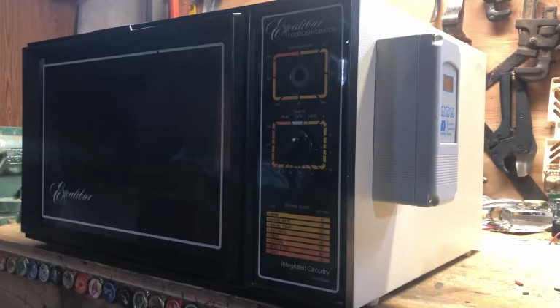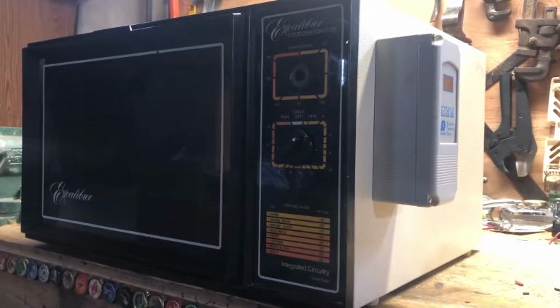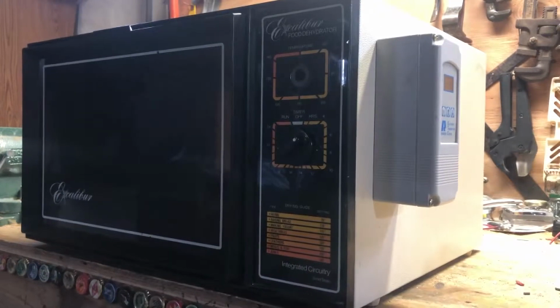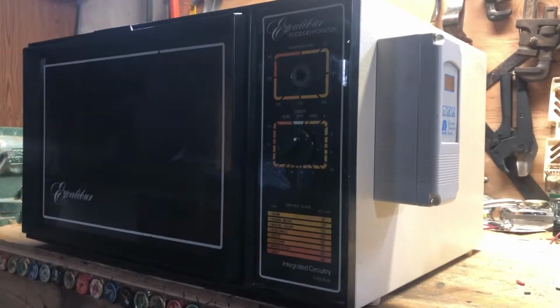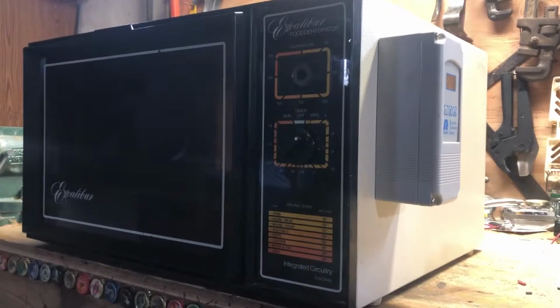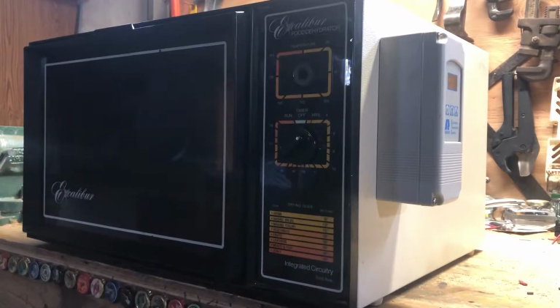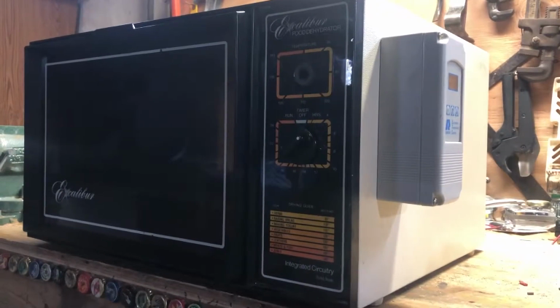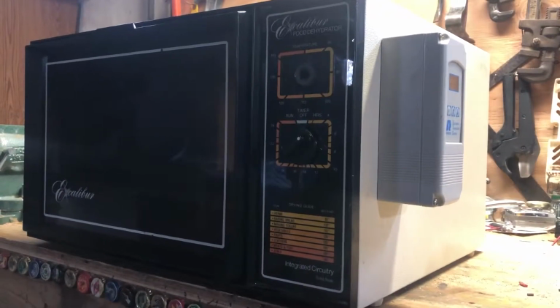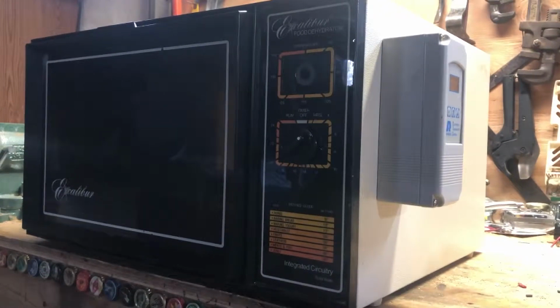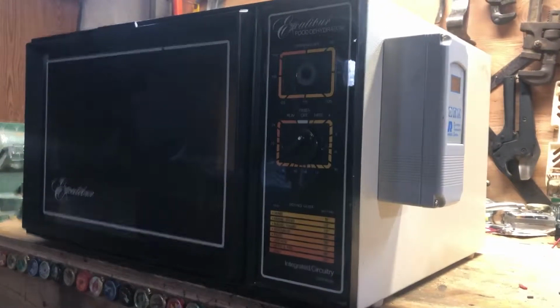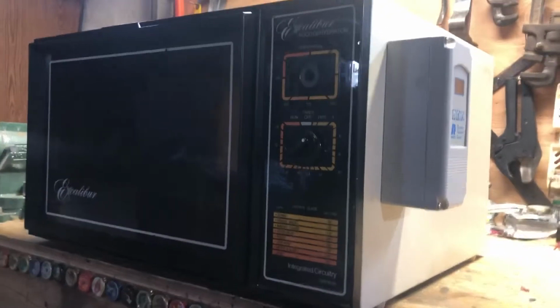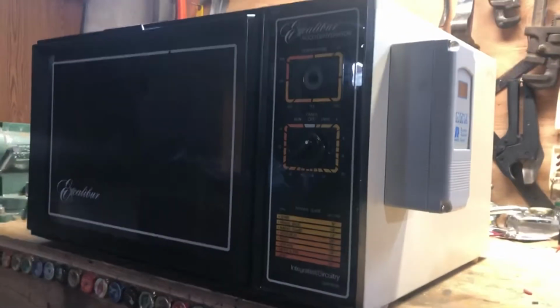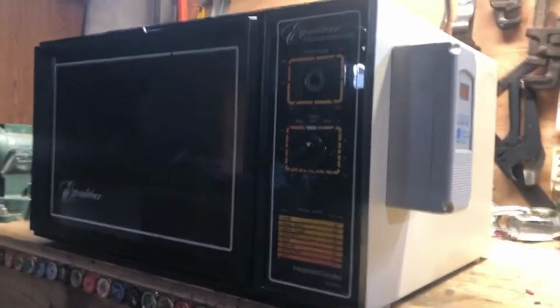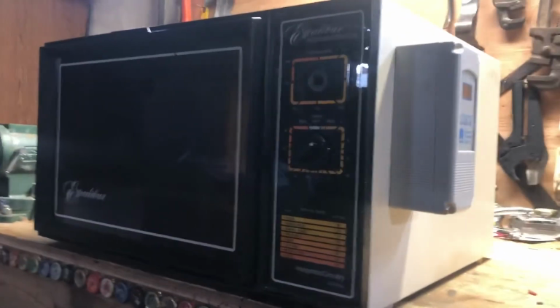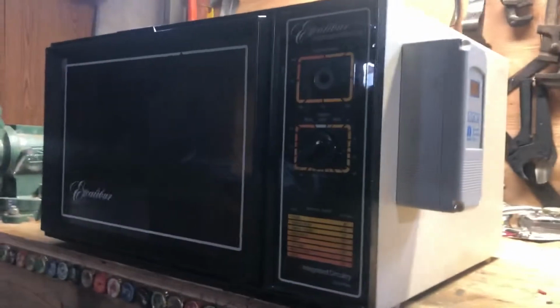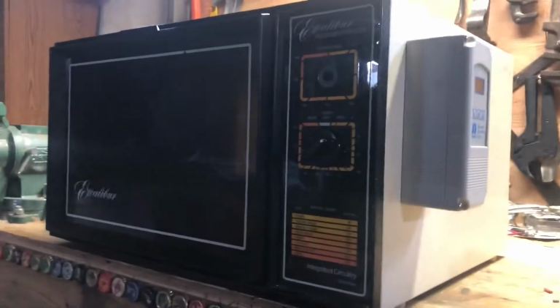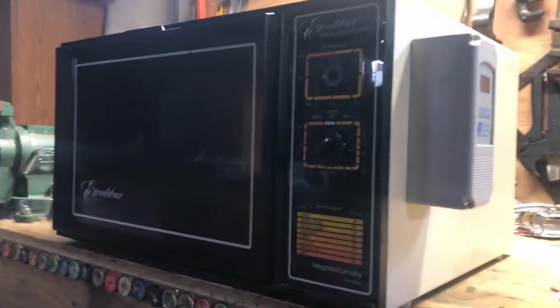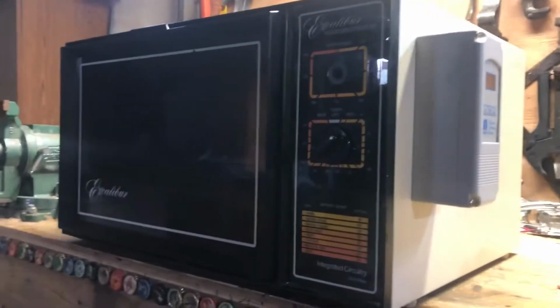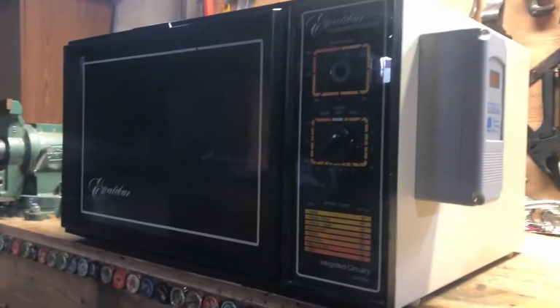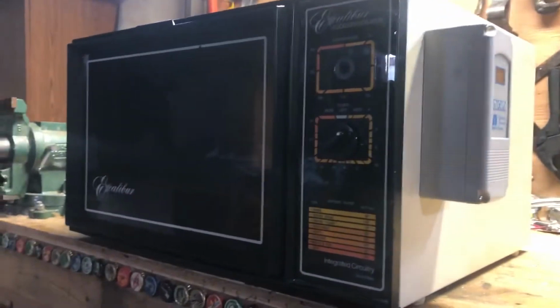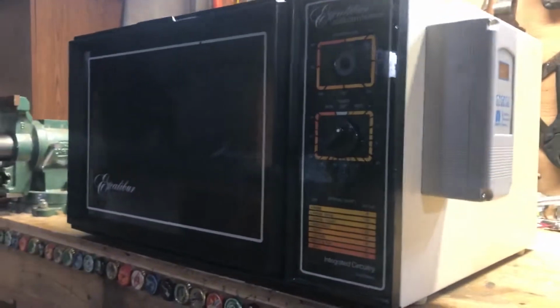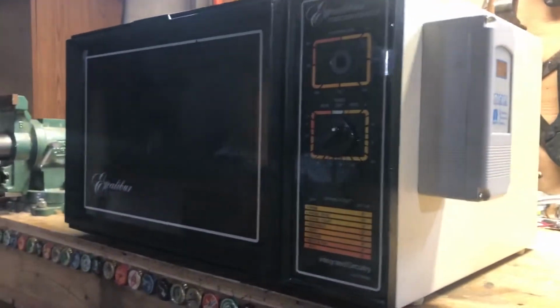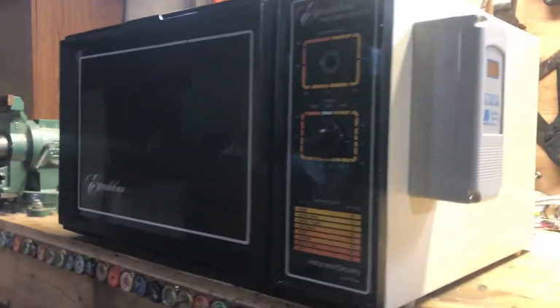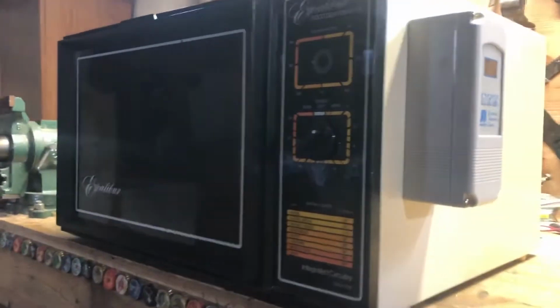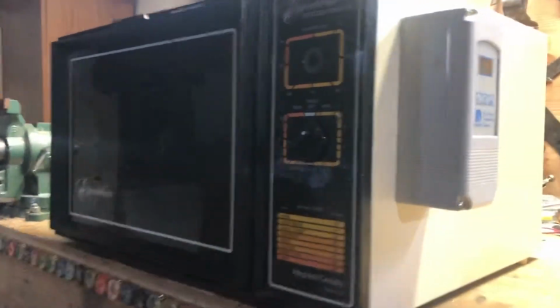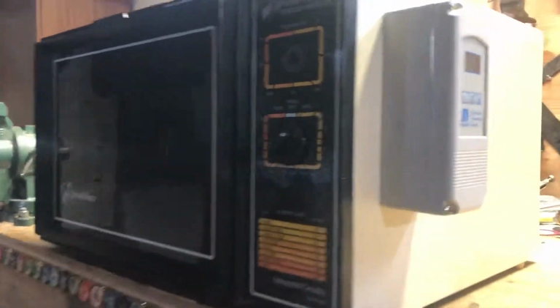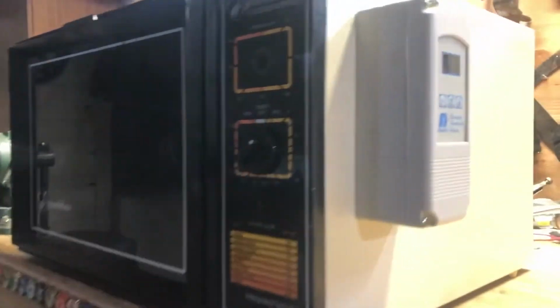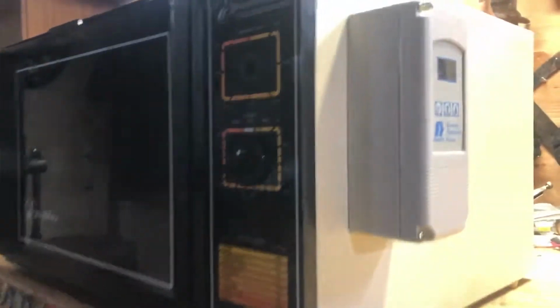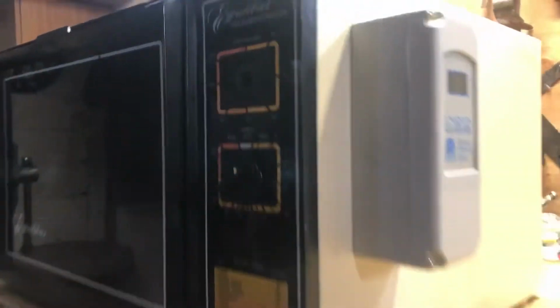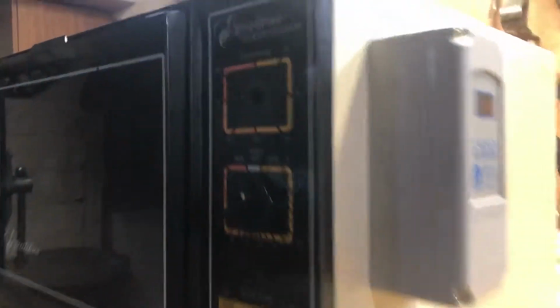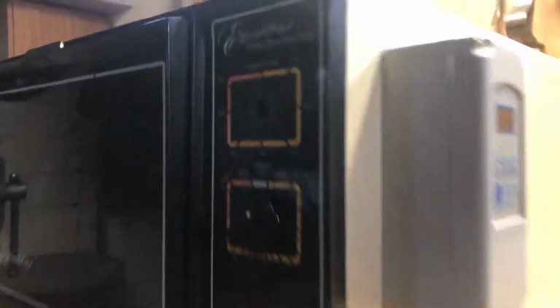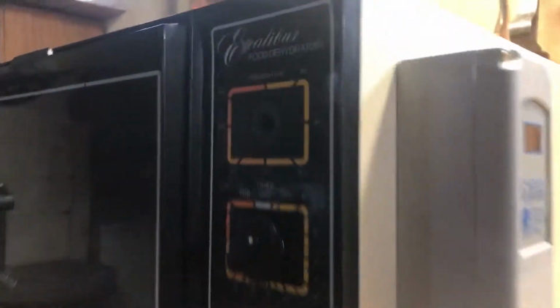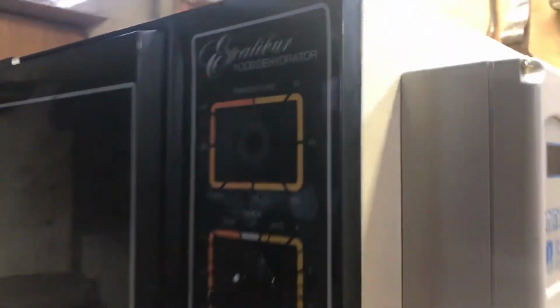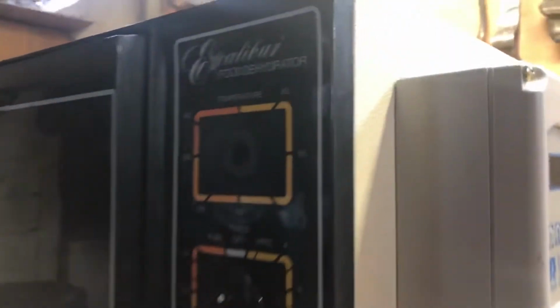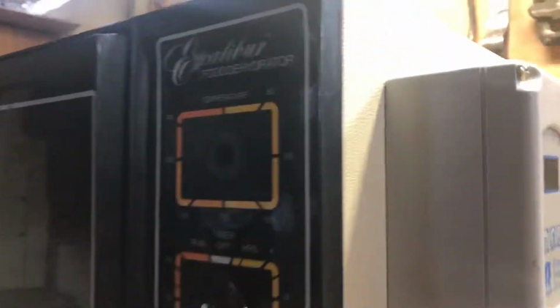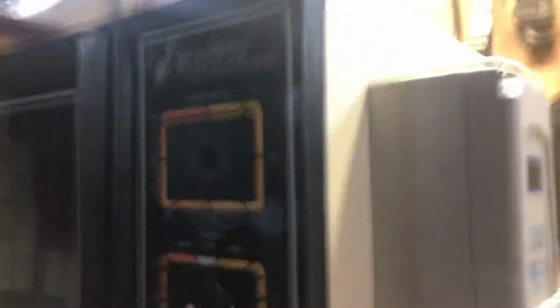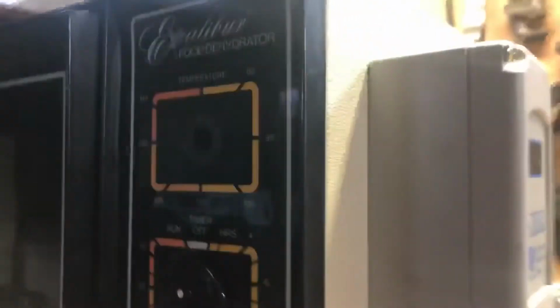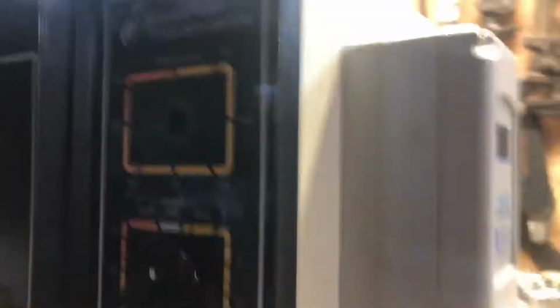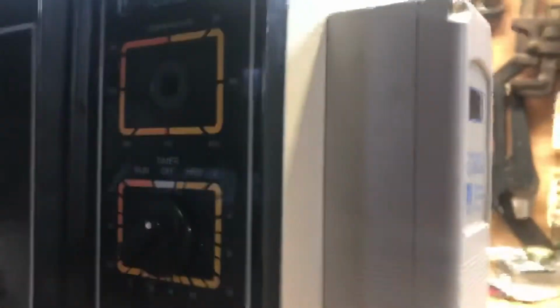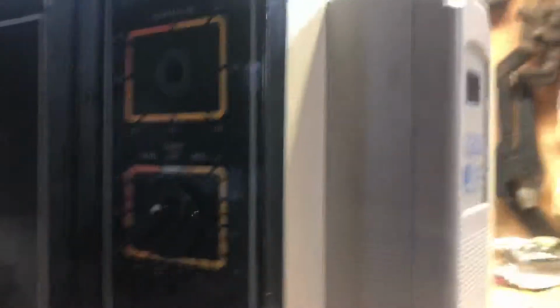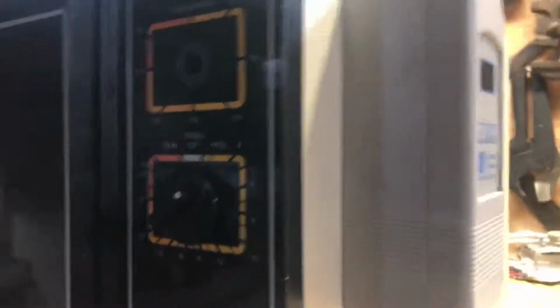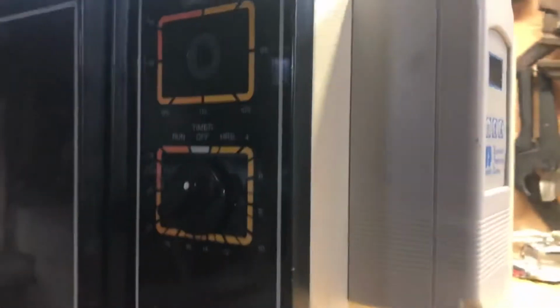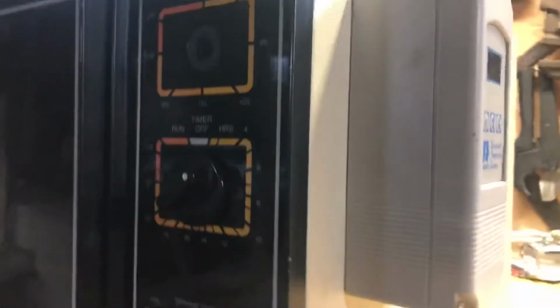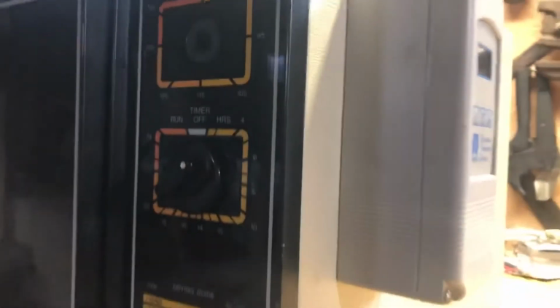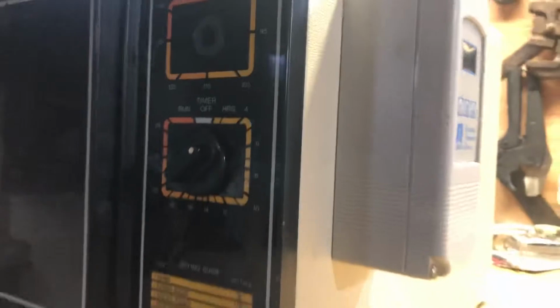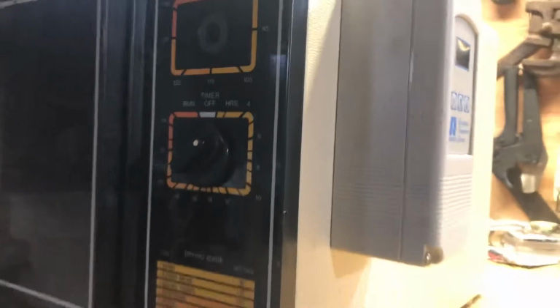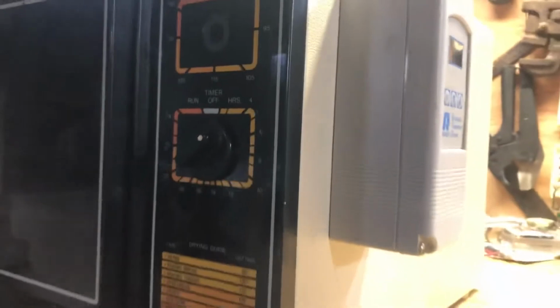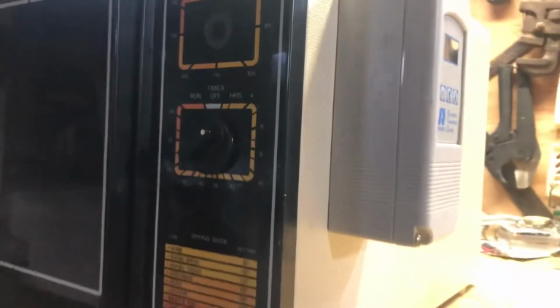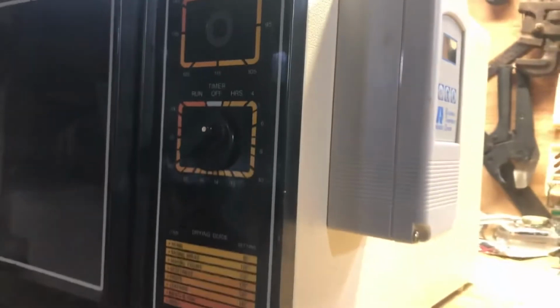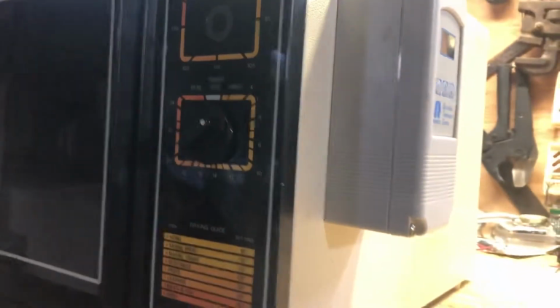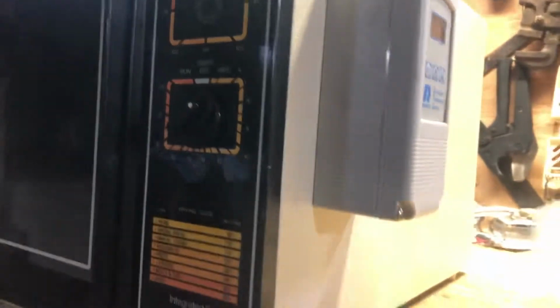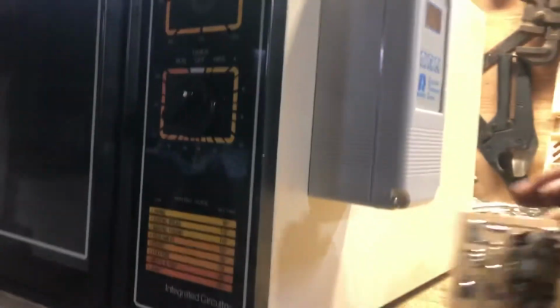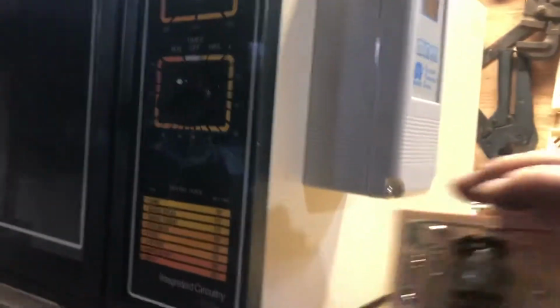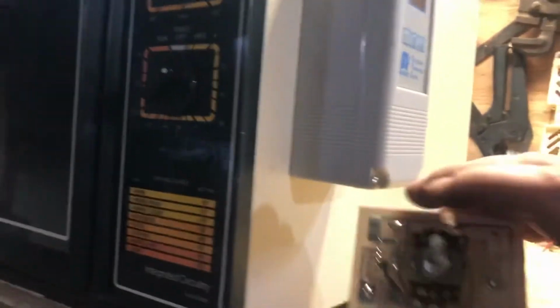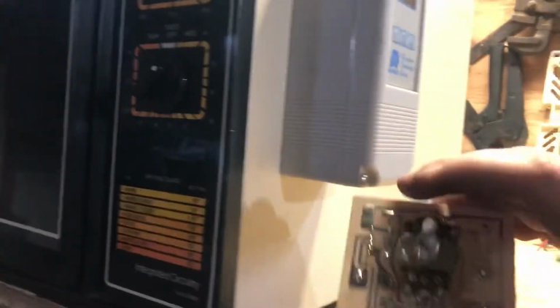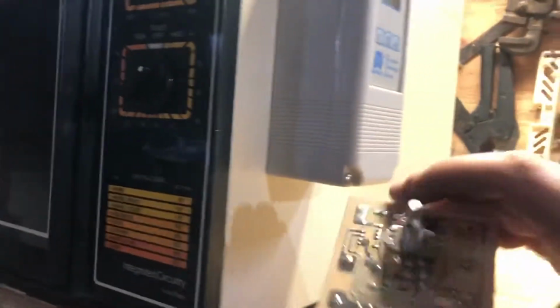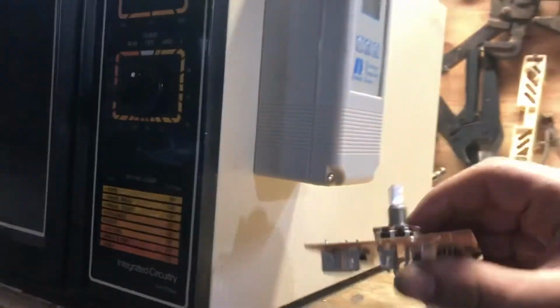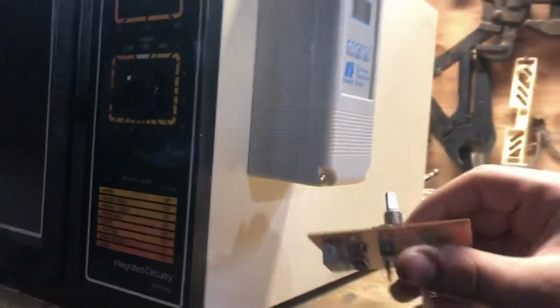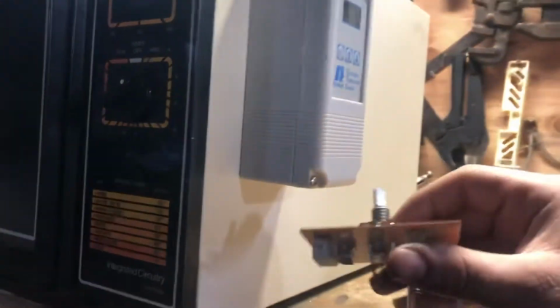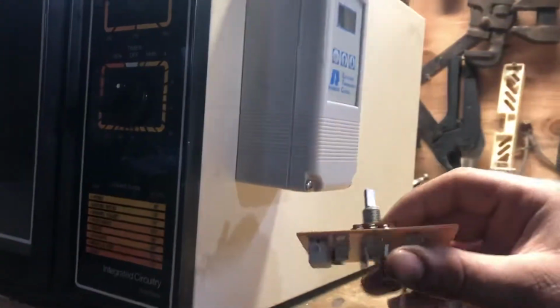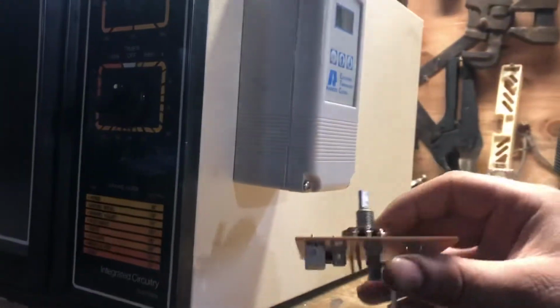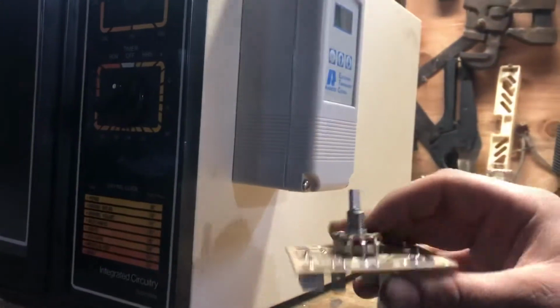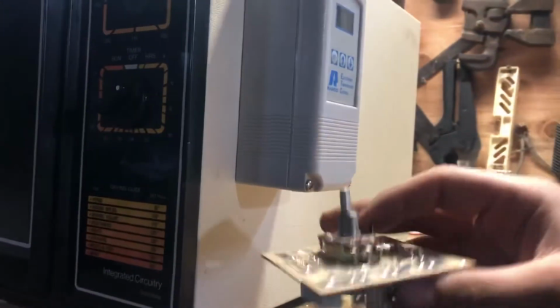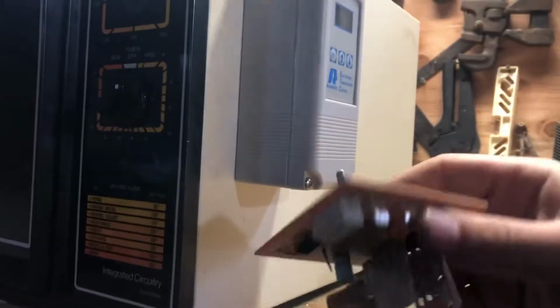Here it is, it's done. Check out the old thermostat right here.